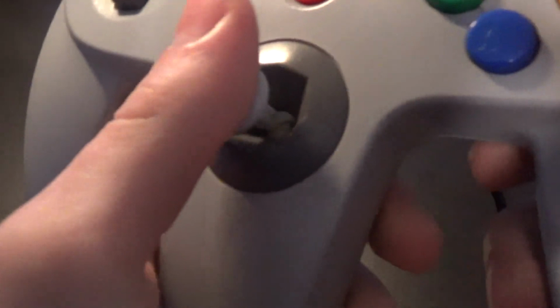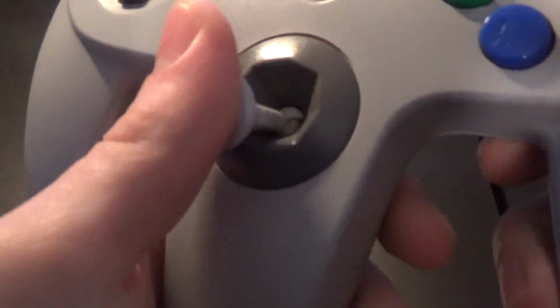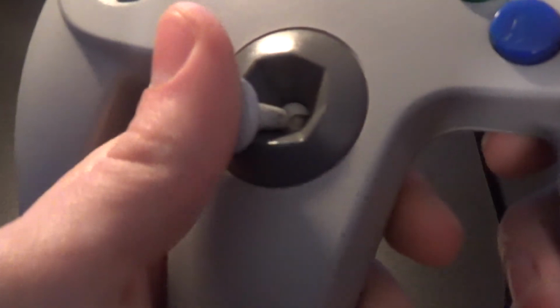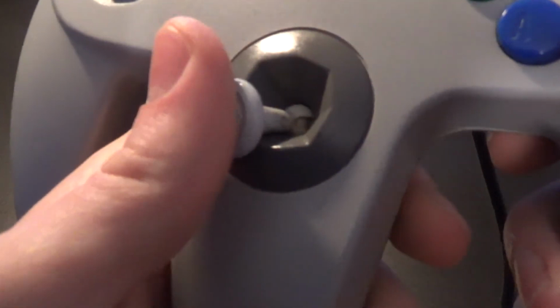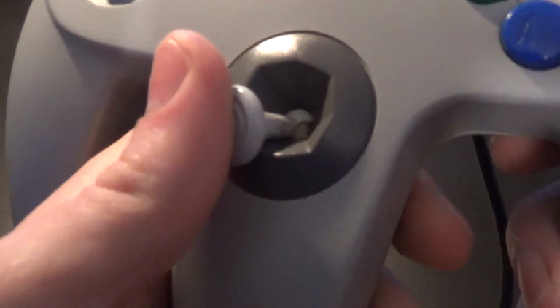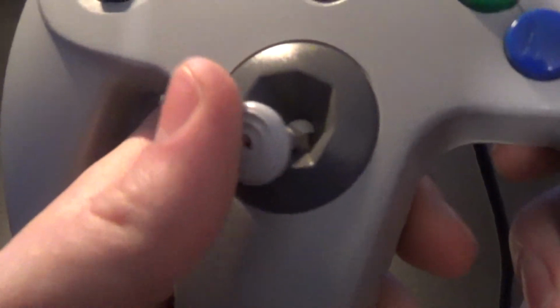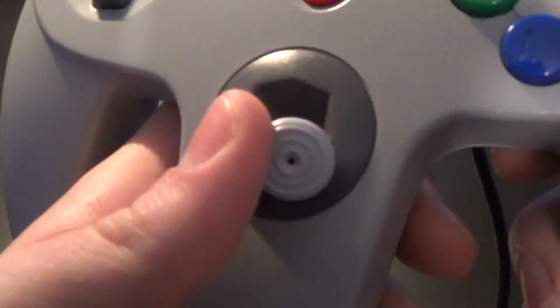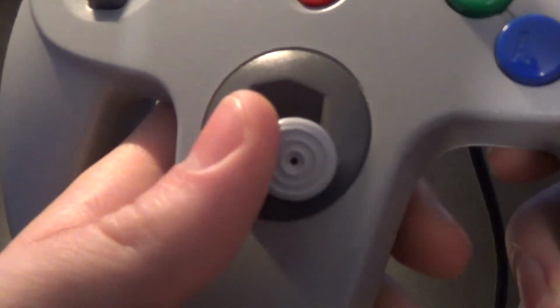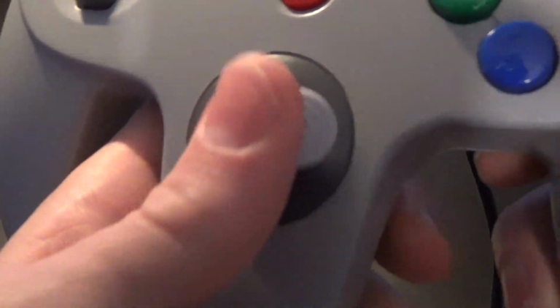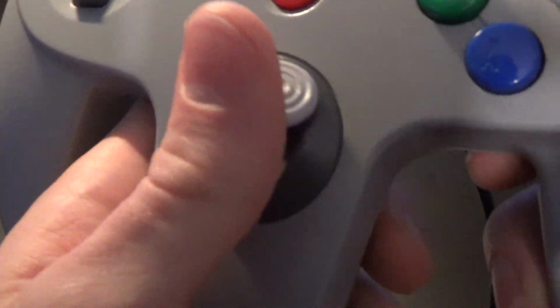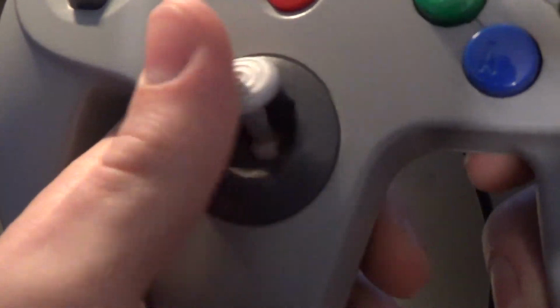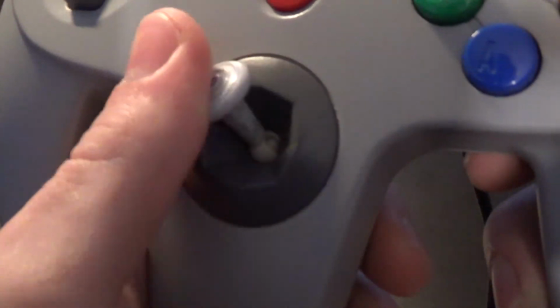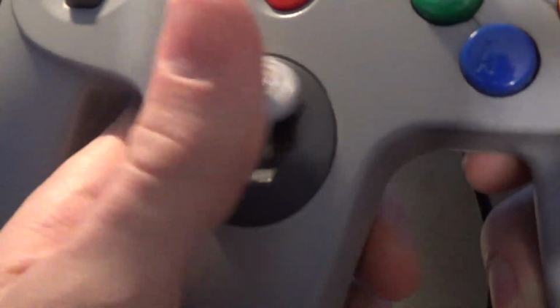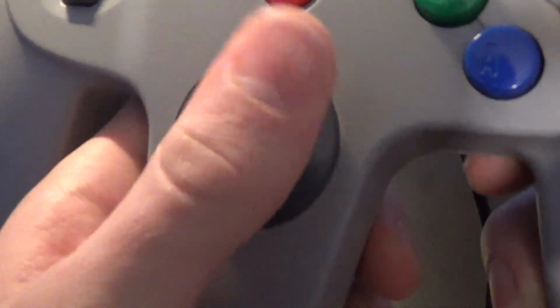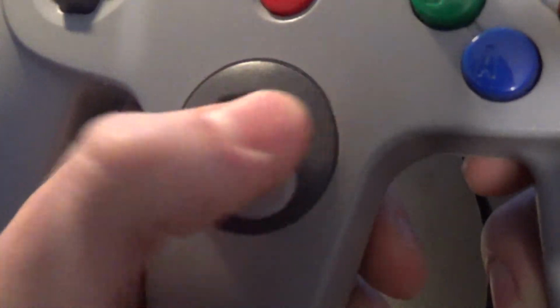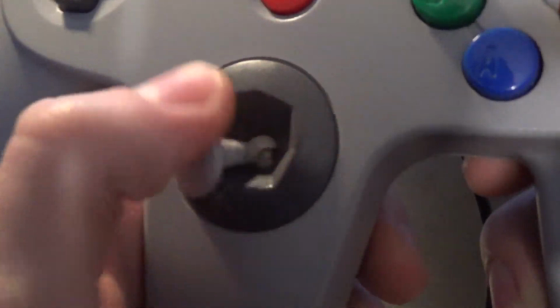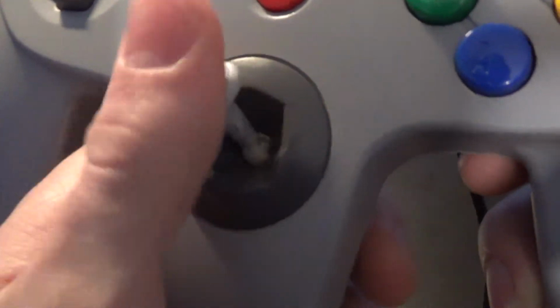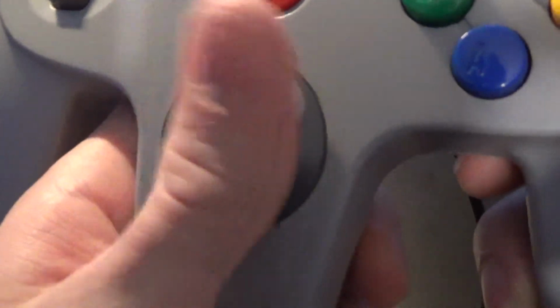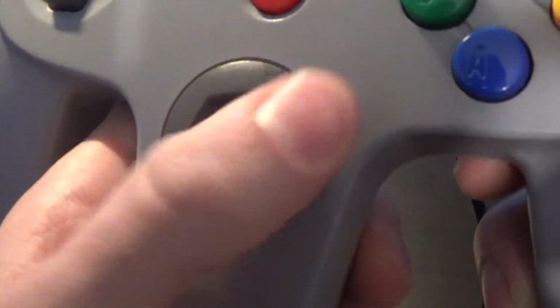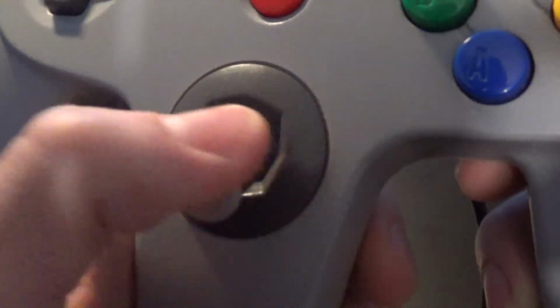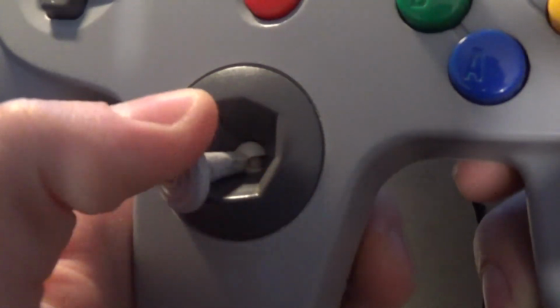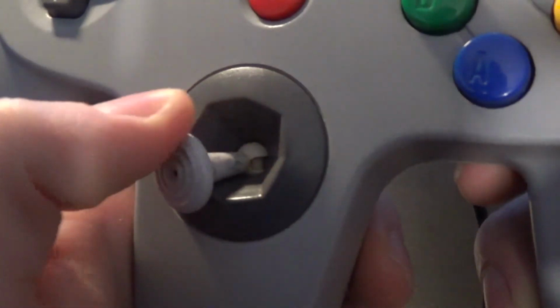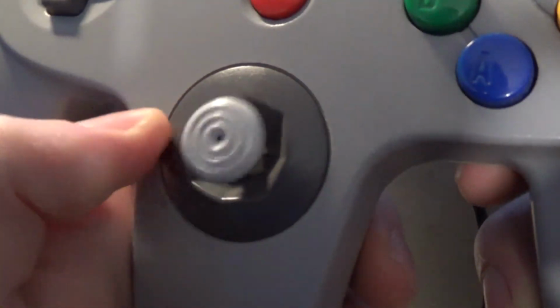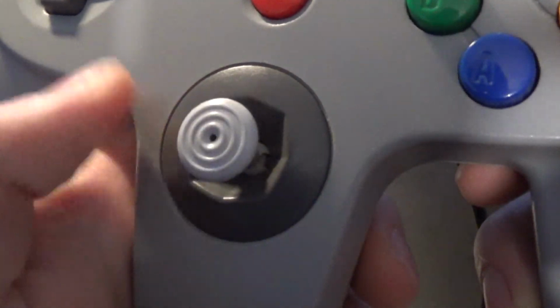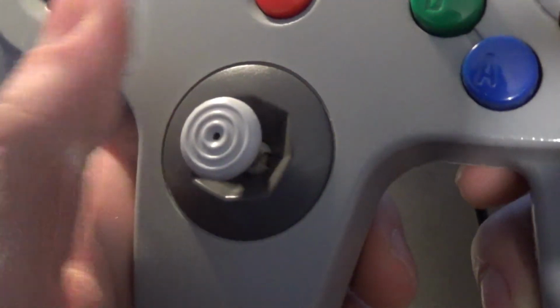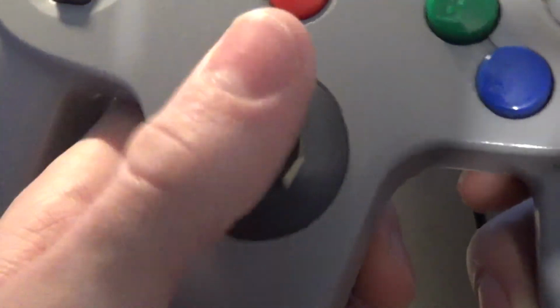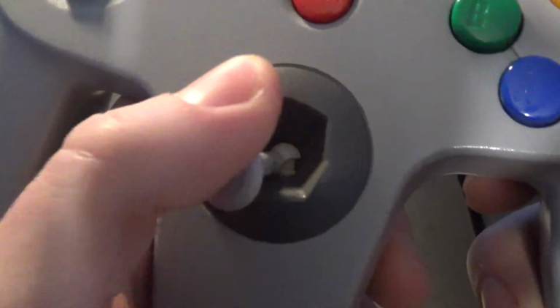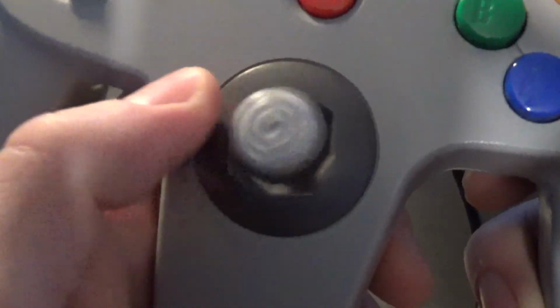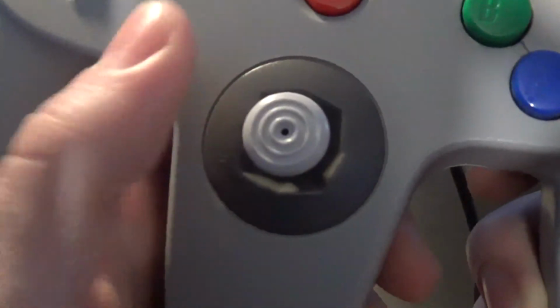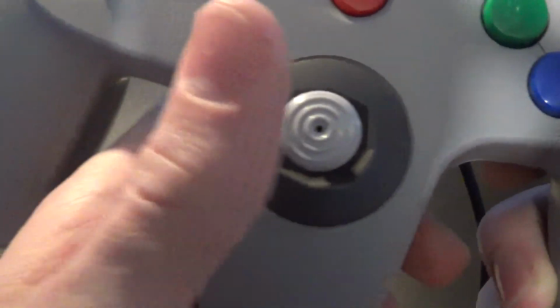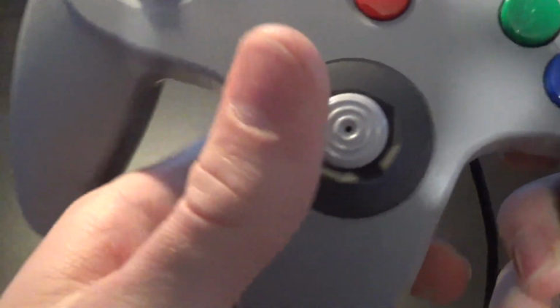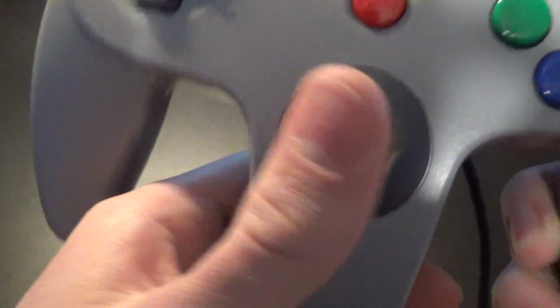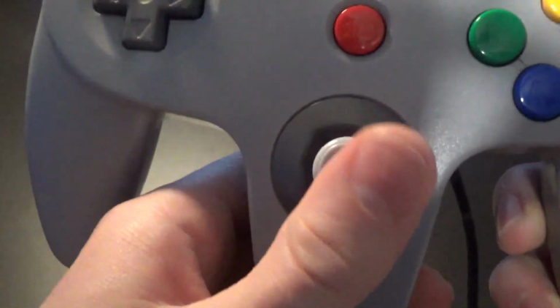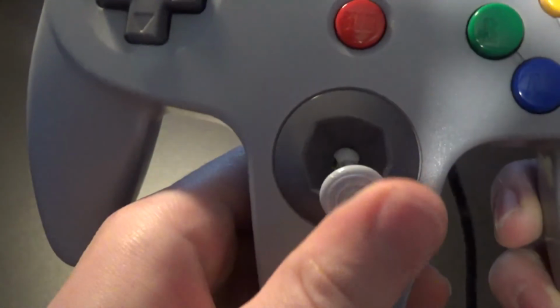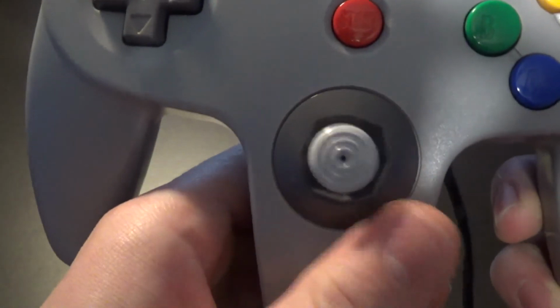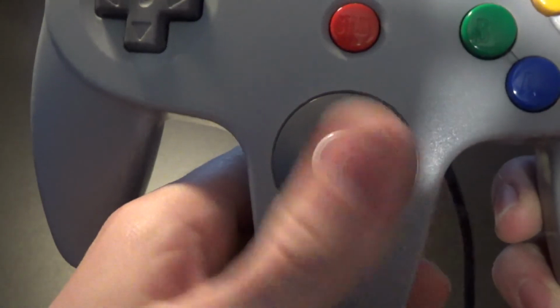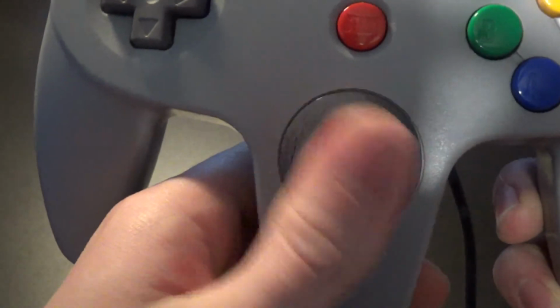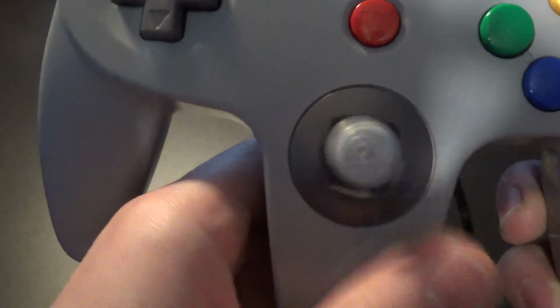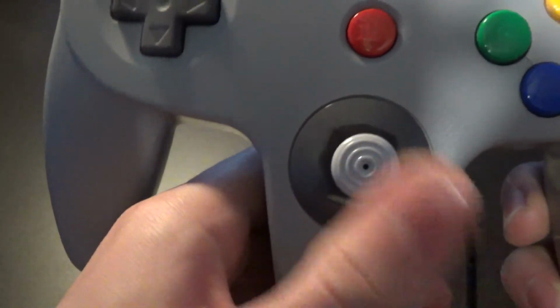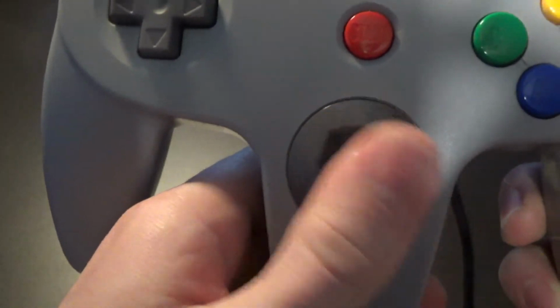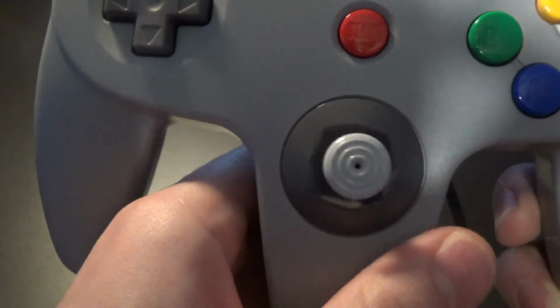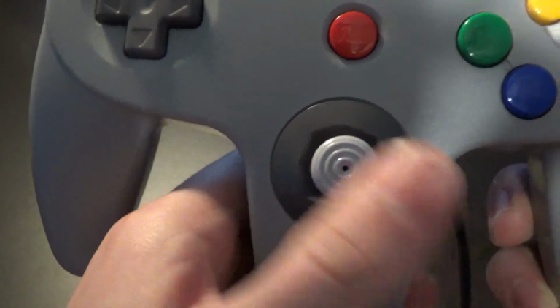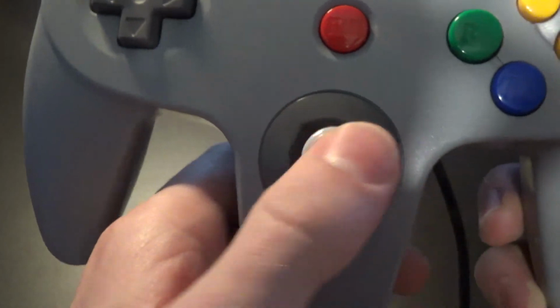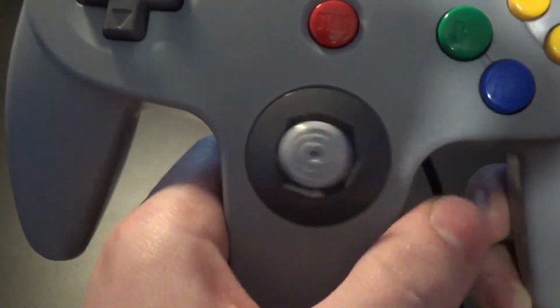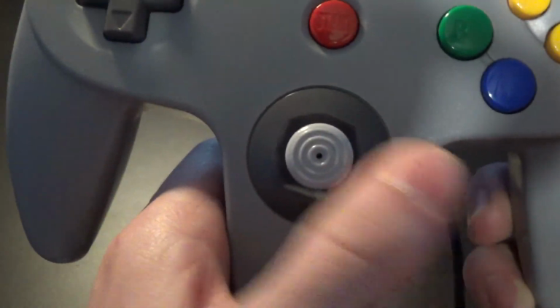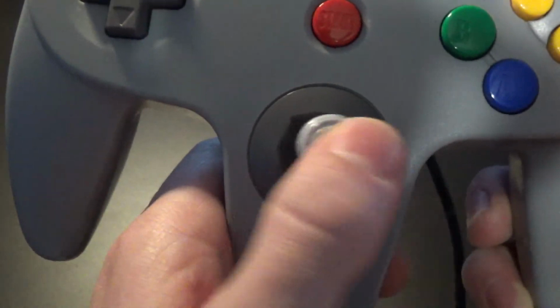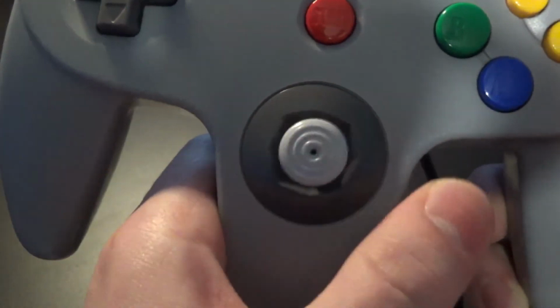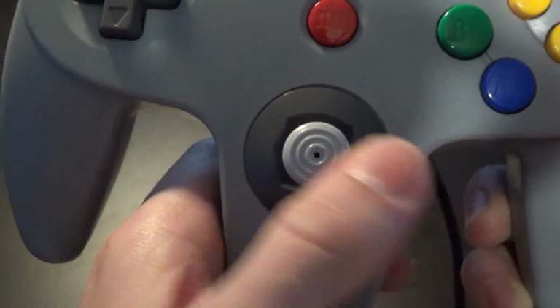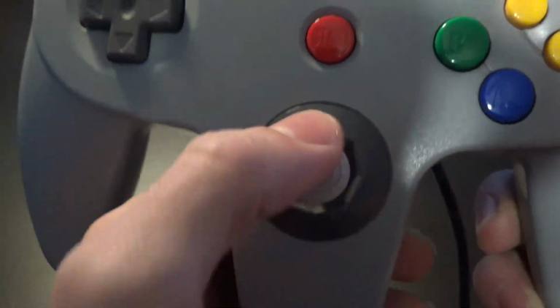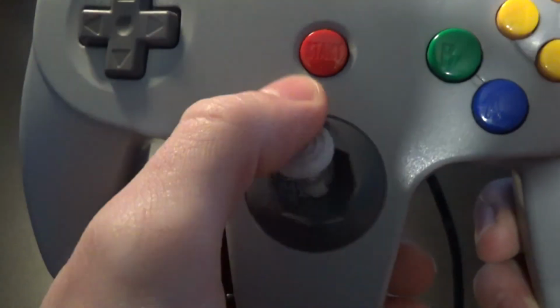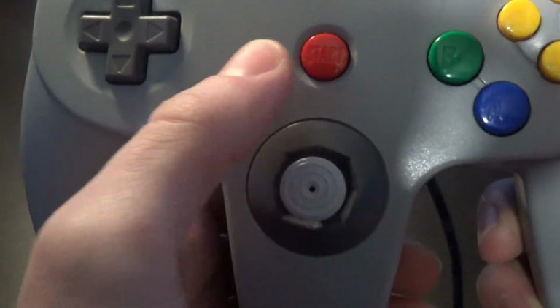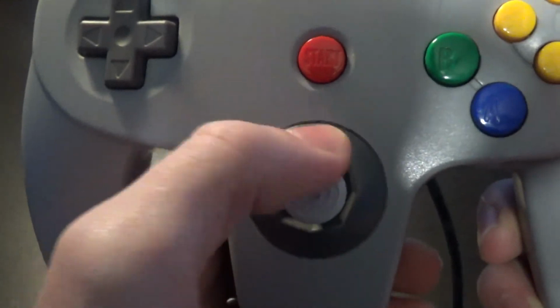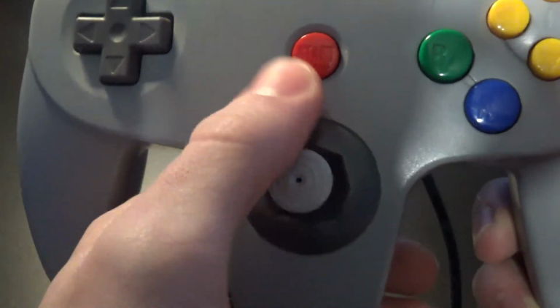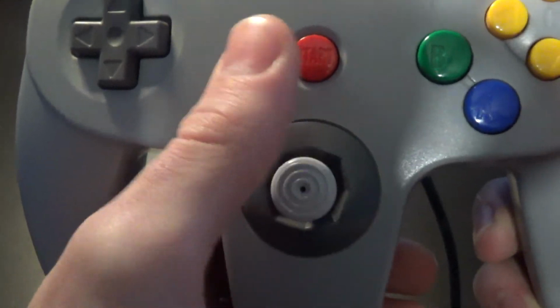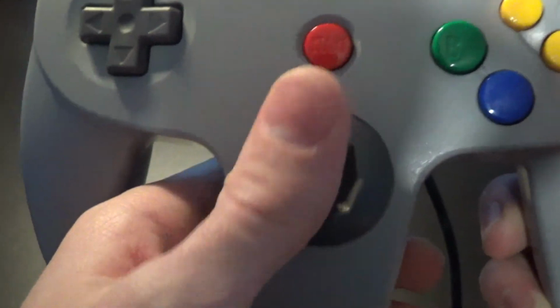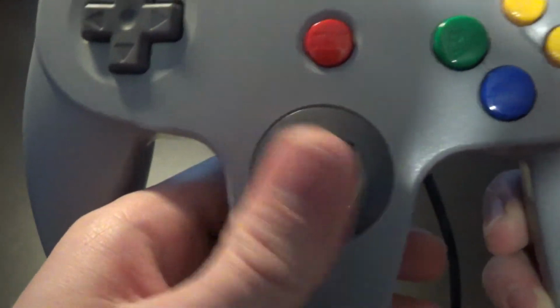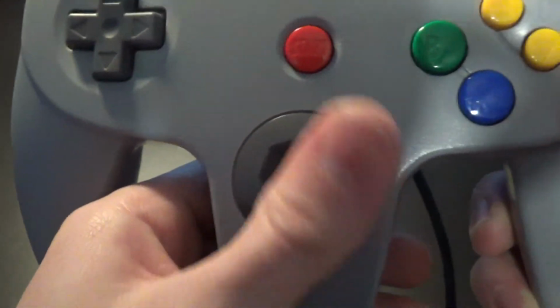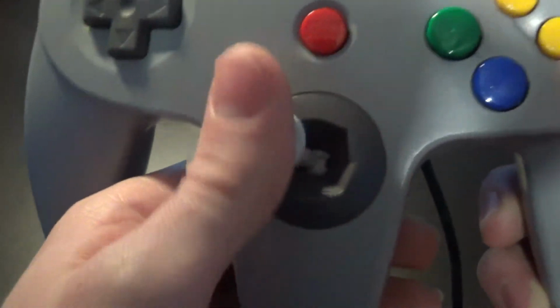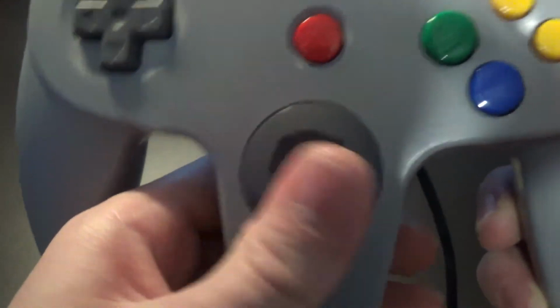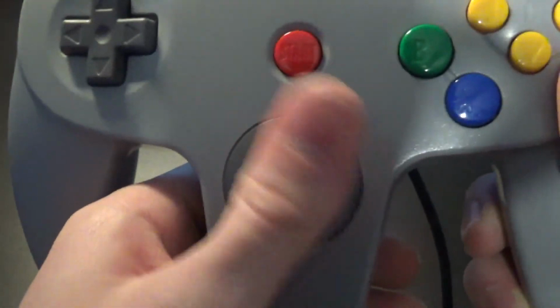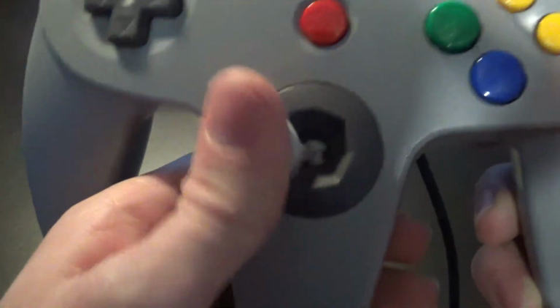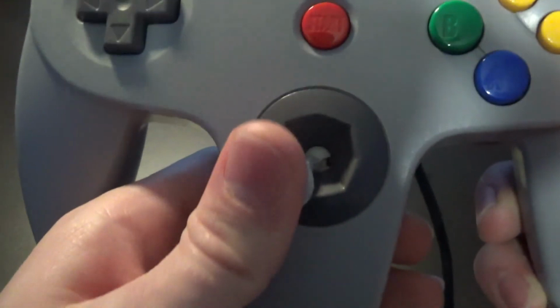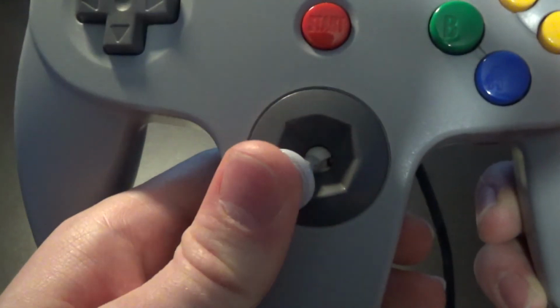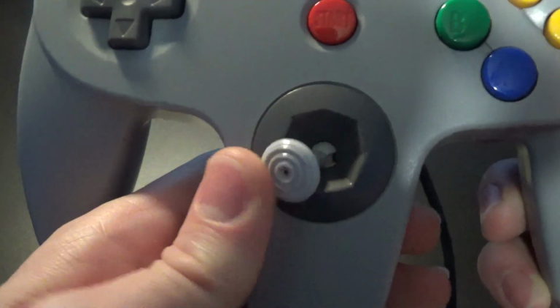Since the upload of that video, I moved the stick over to this grey controller. It's still the same analog stick featured in the purple controller from the last video.